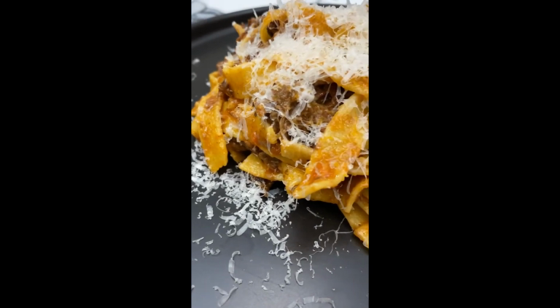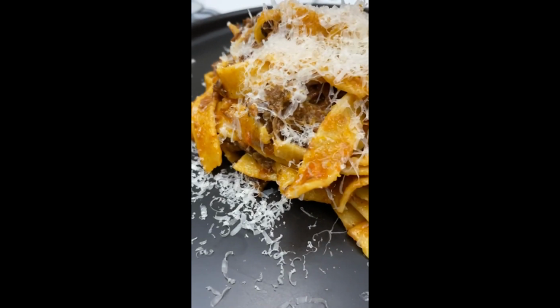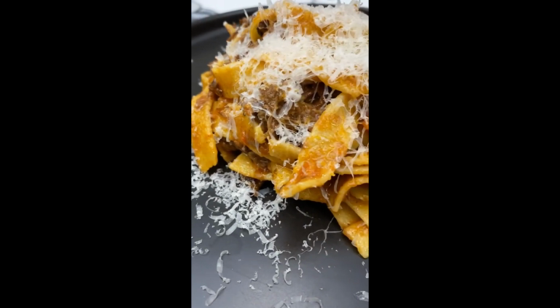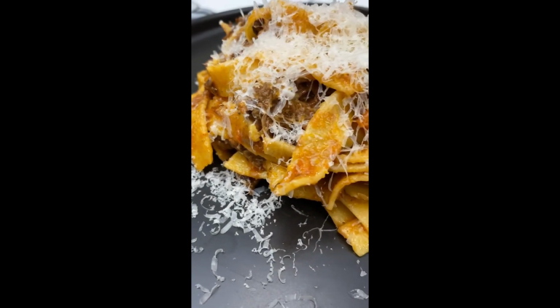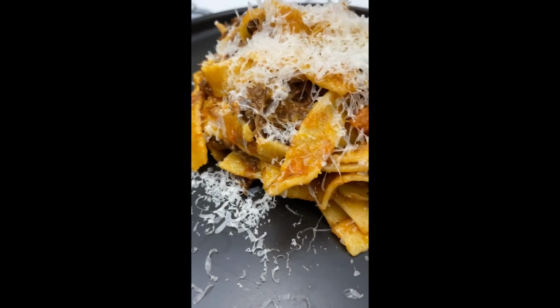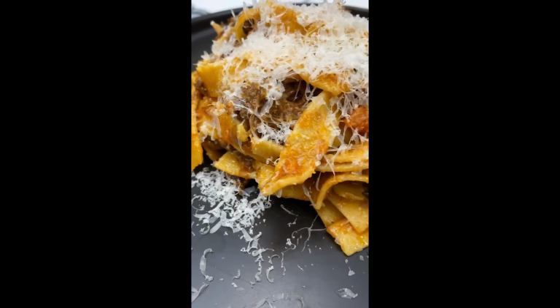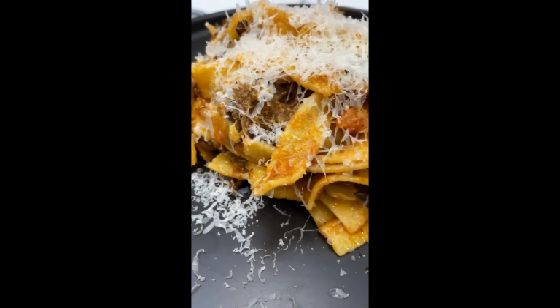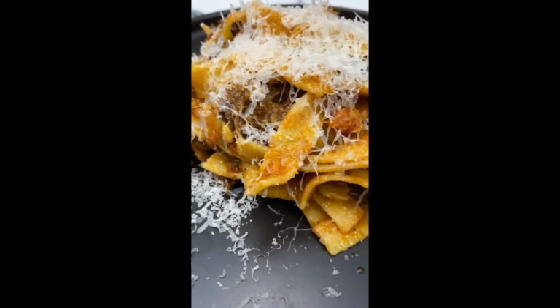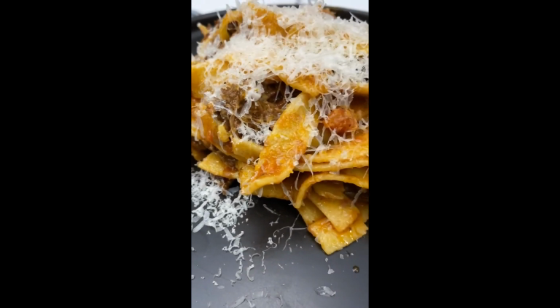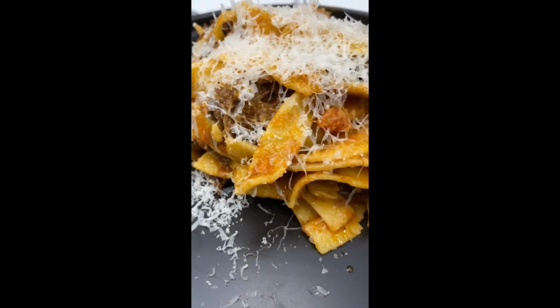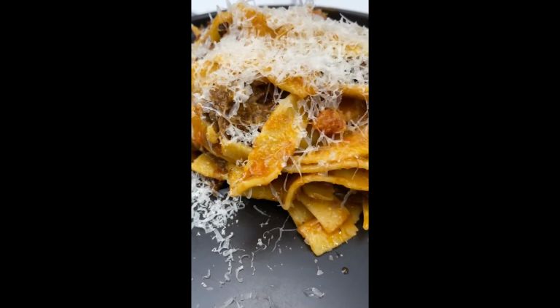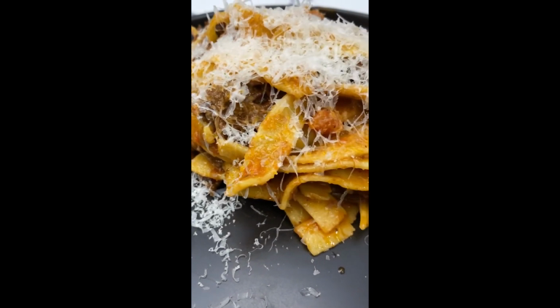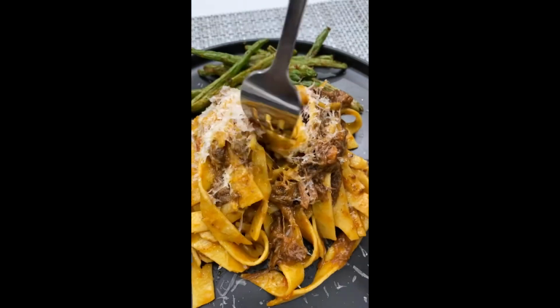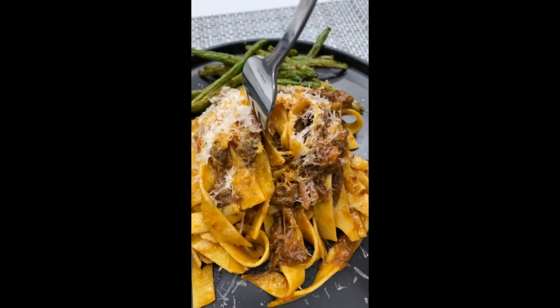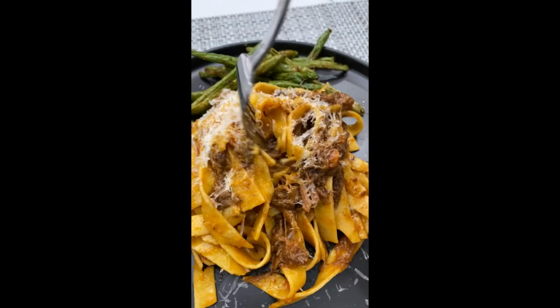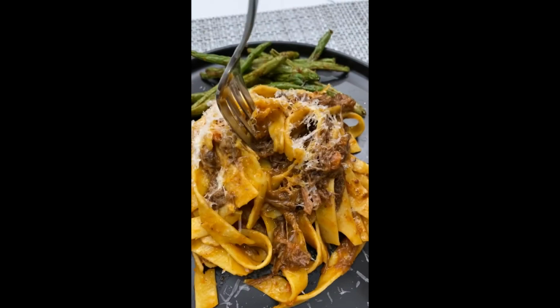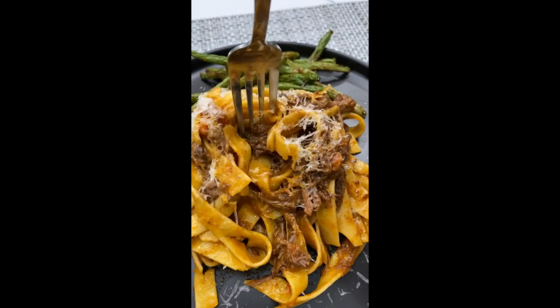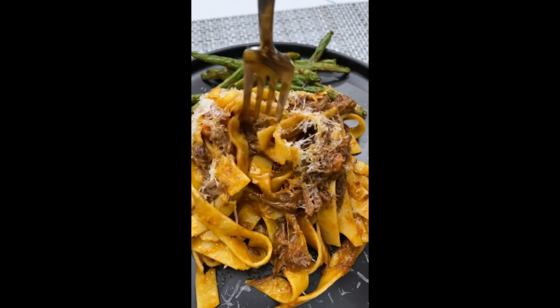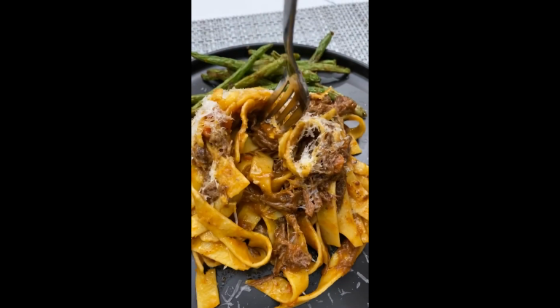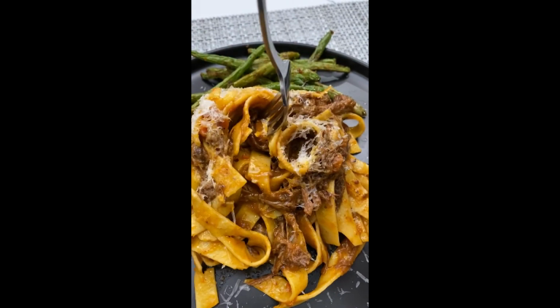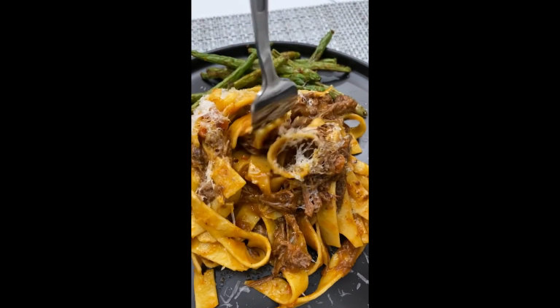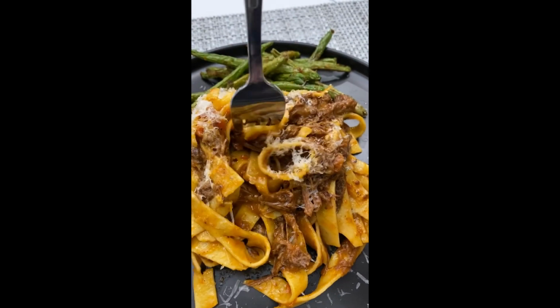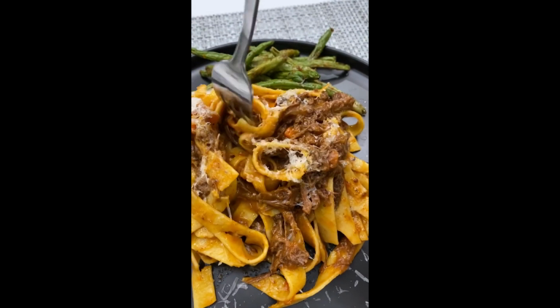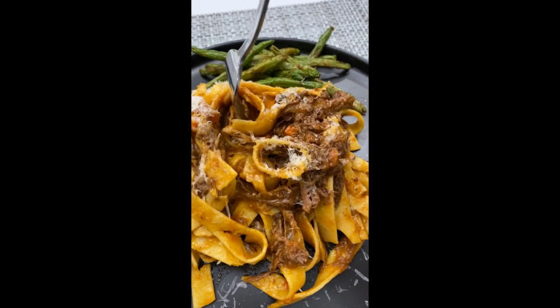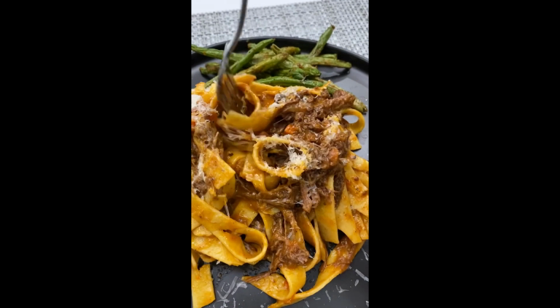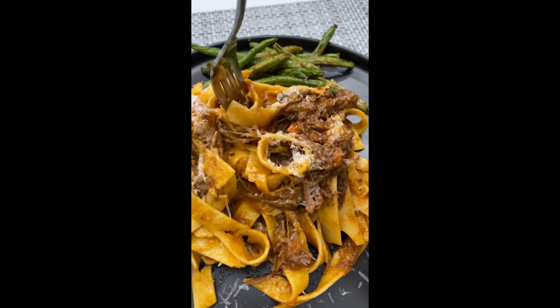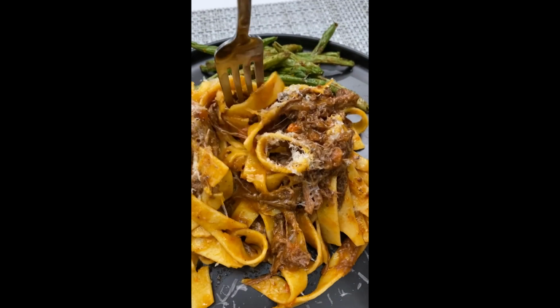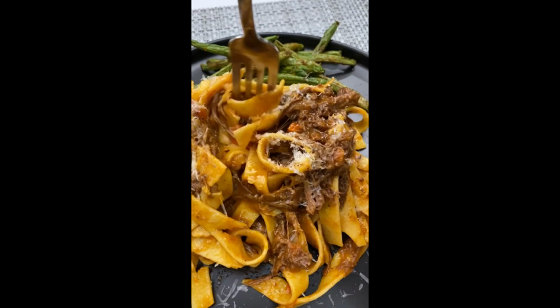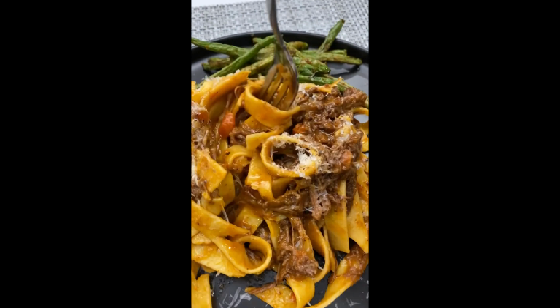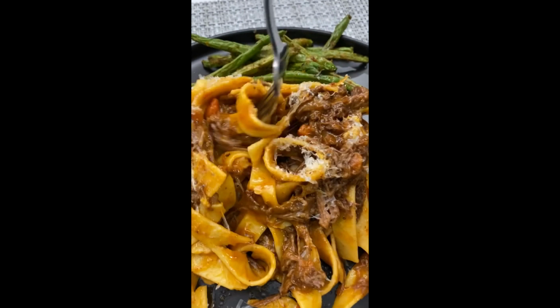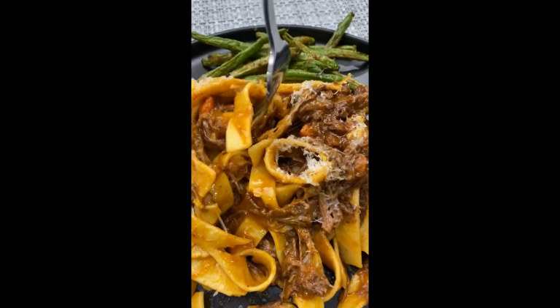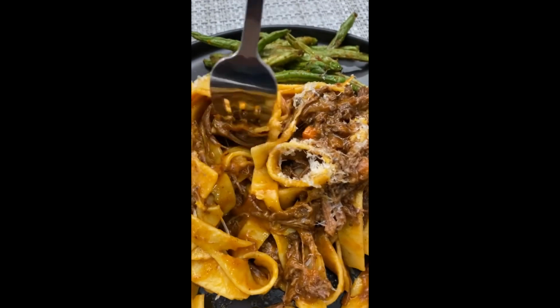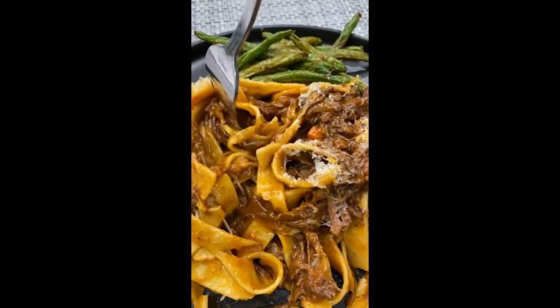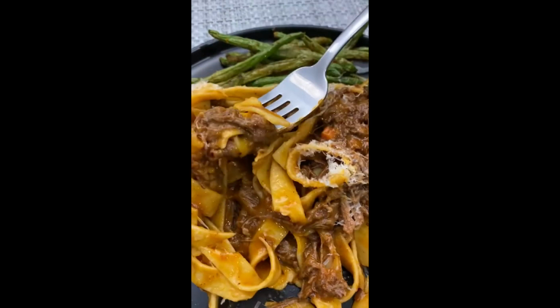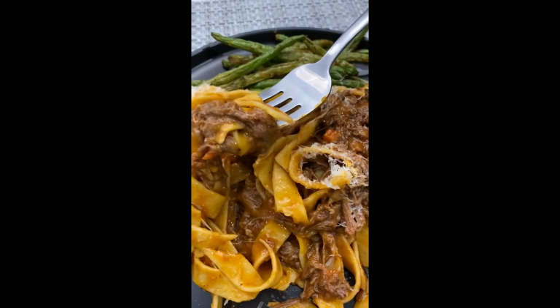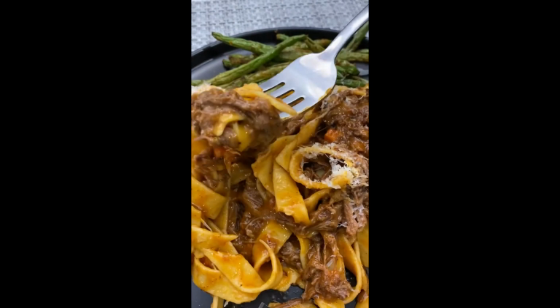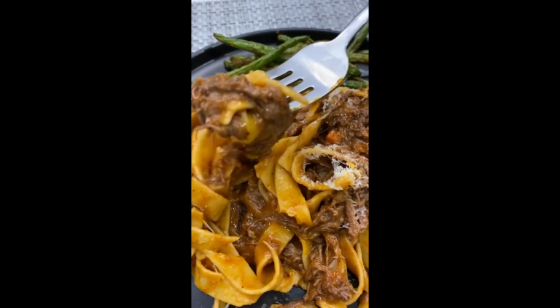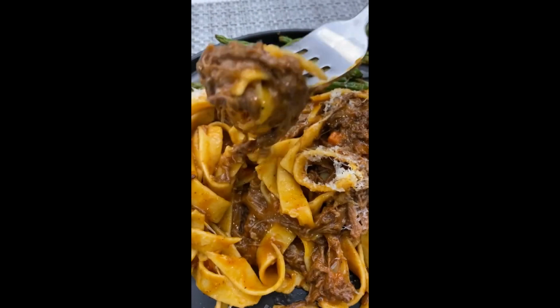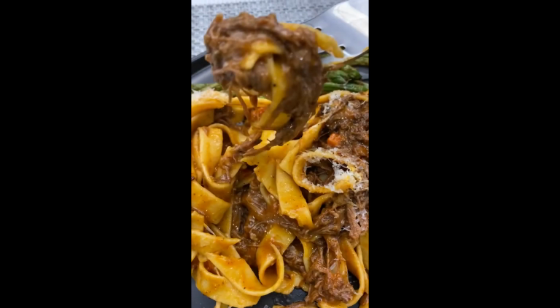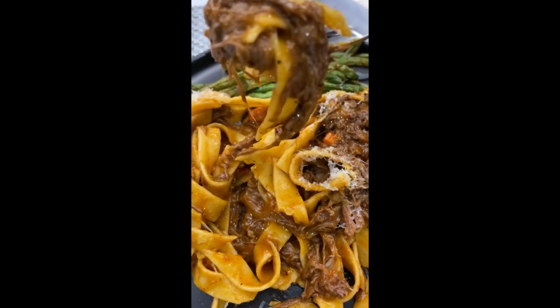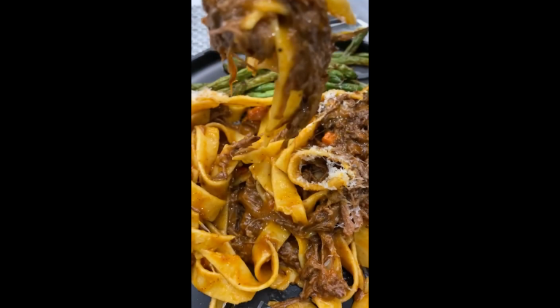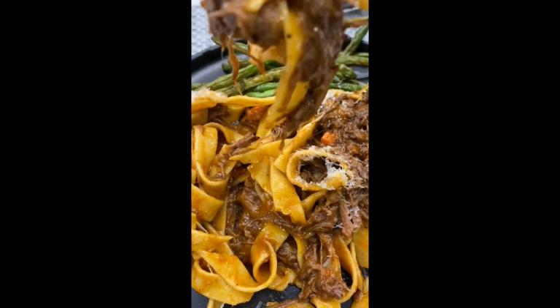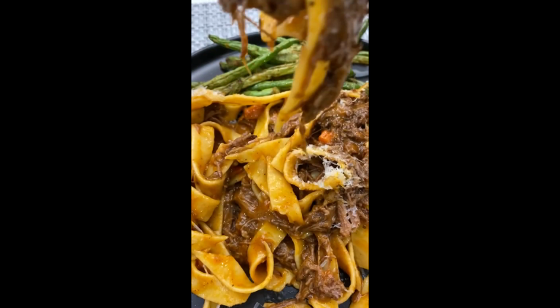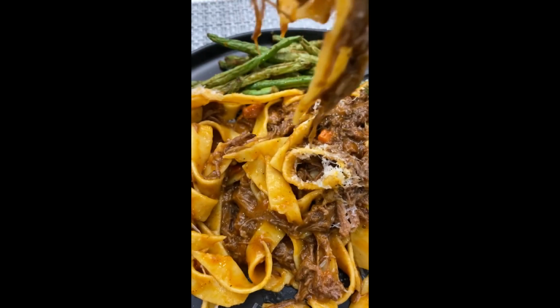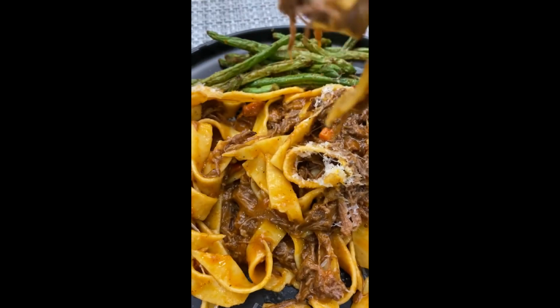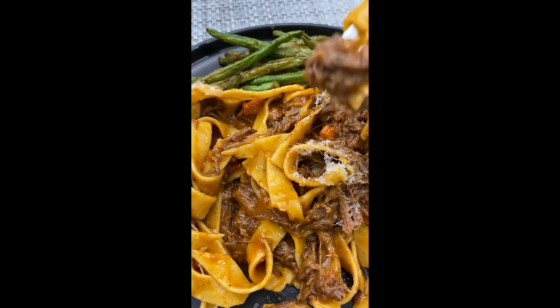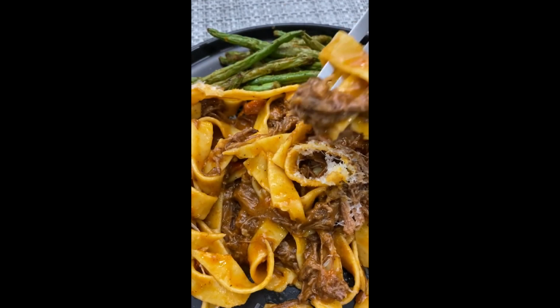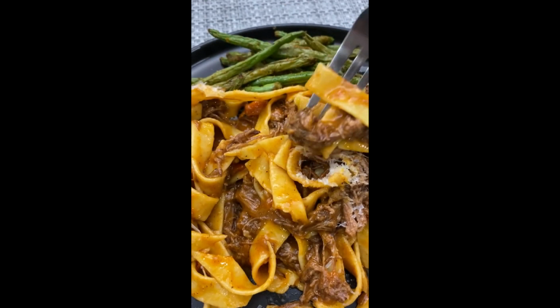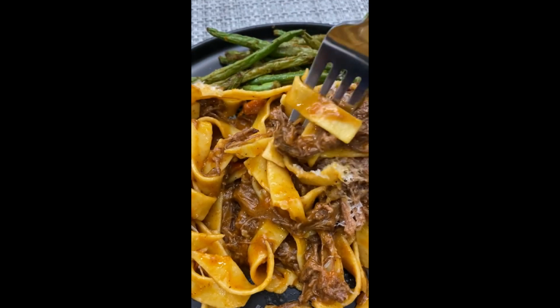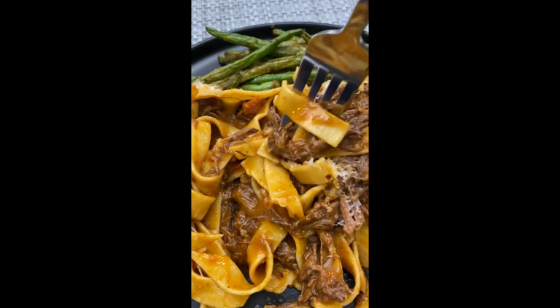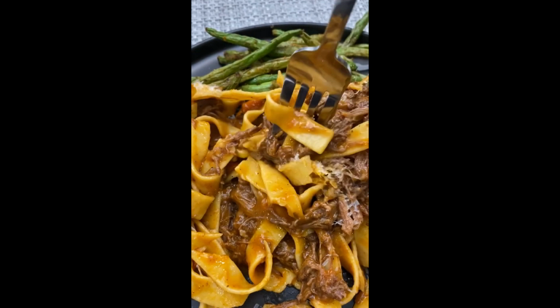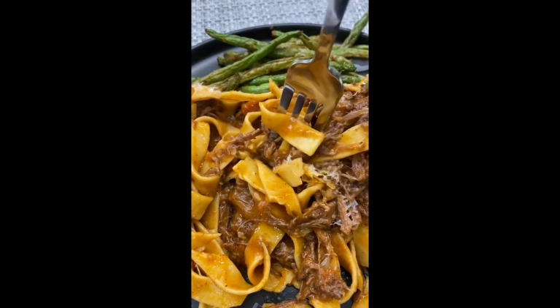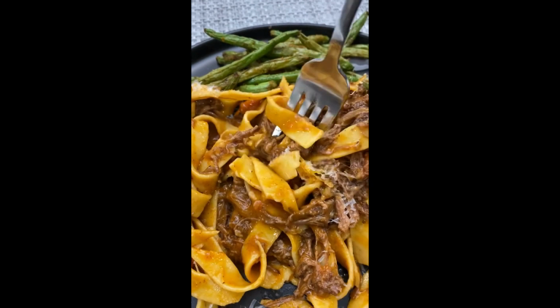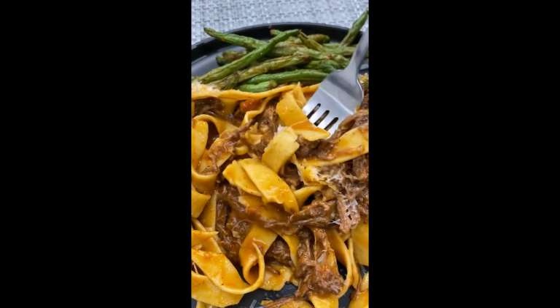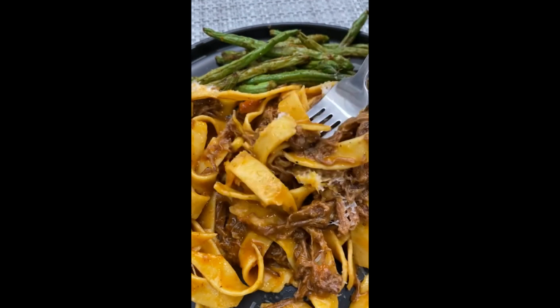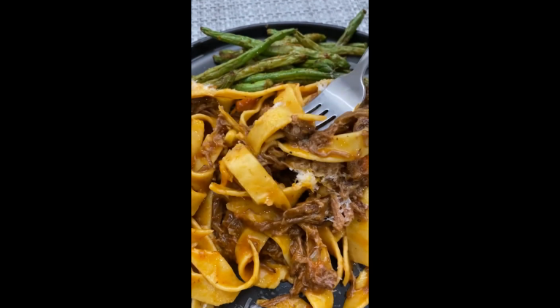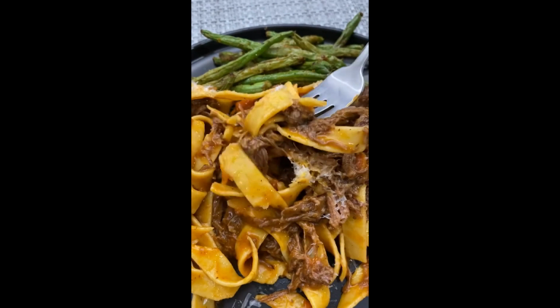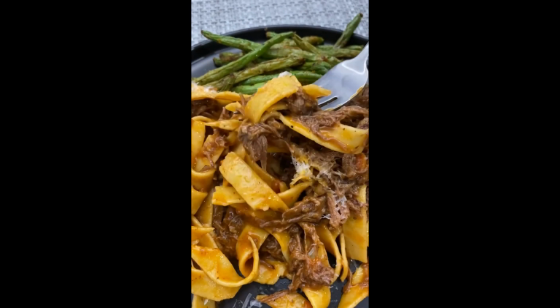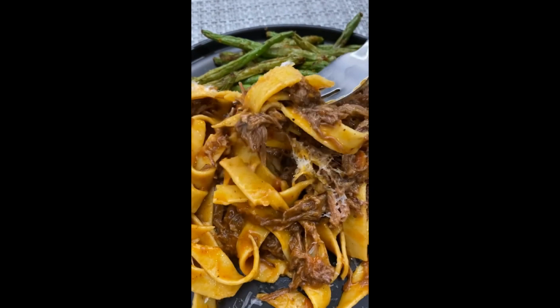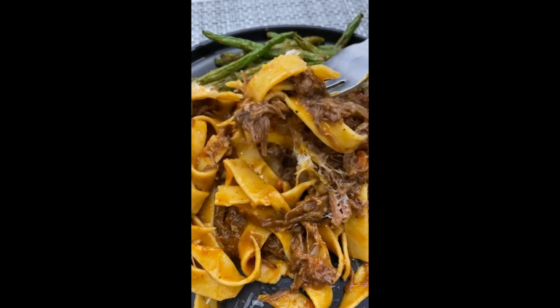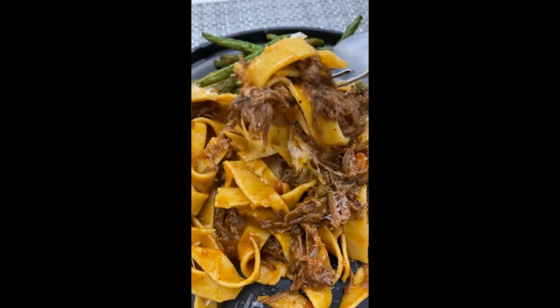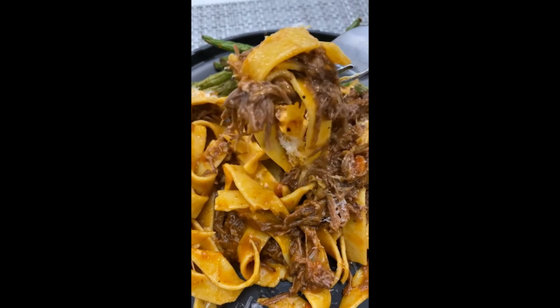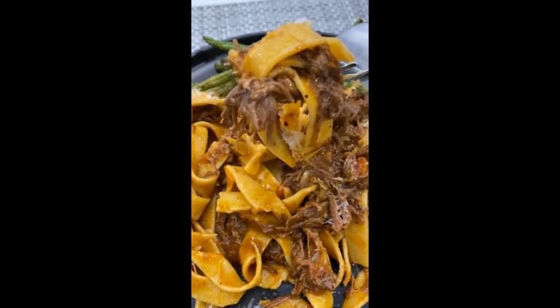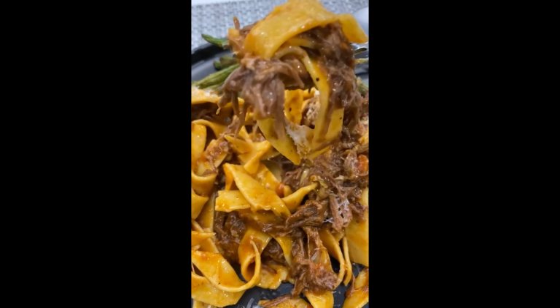It's a must-have — don't skip it. You wanna plate it up and go ahead and add even more Parmesan to serve. I did it with some air-fried green beans. I hope you guys enjoy.